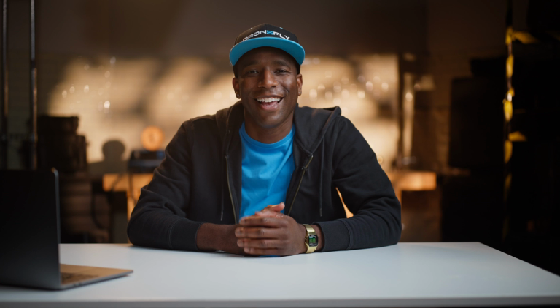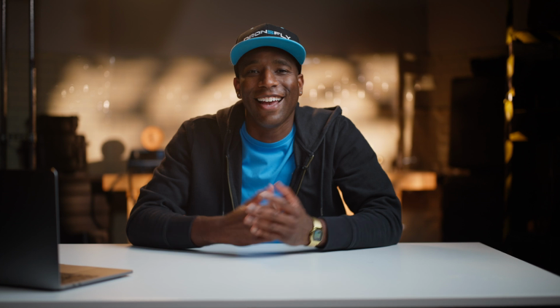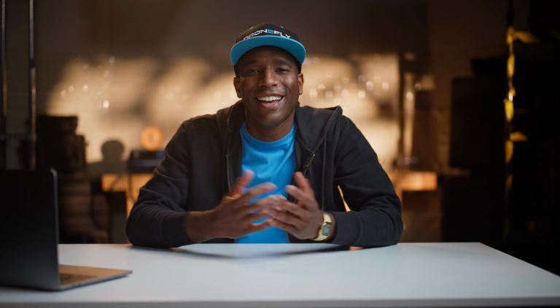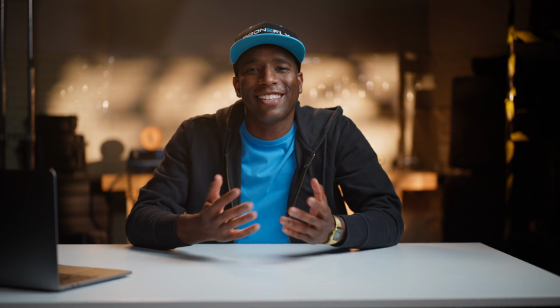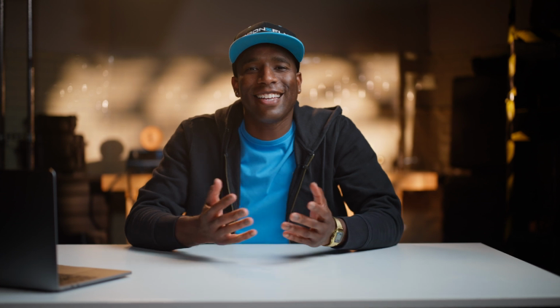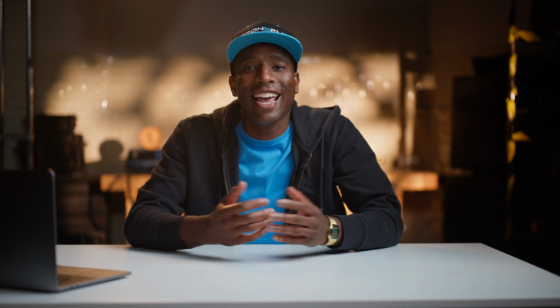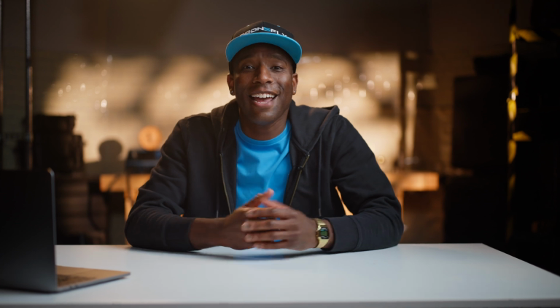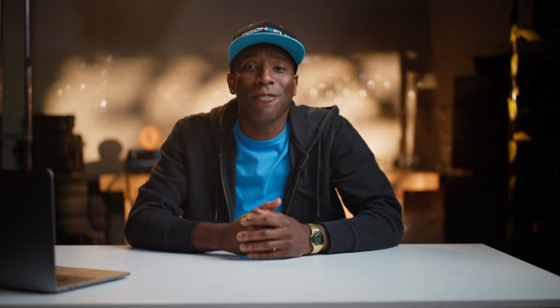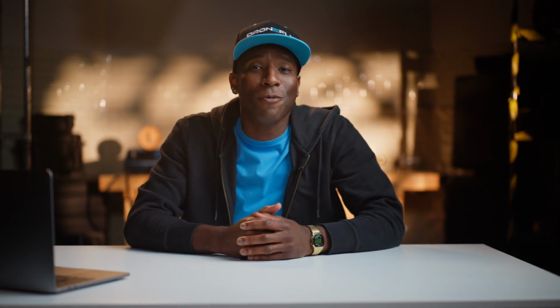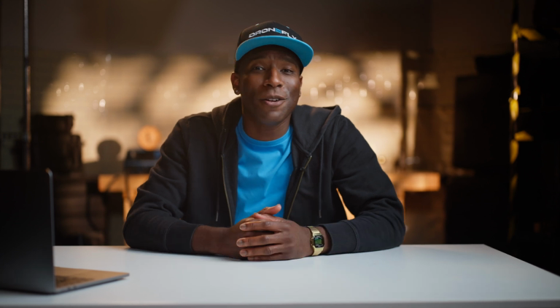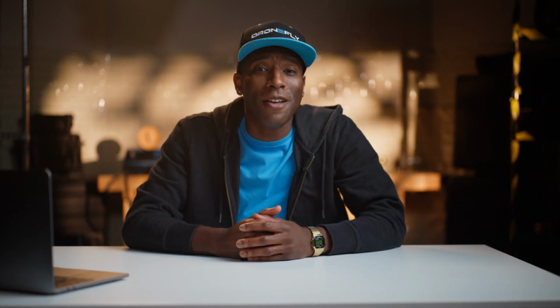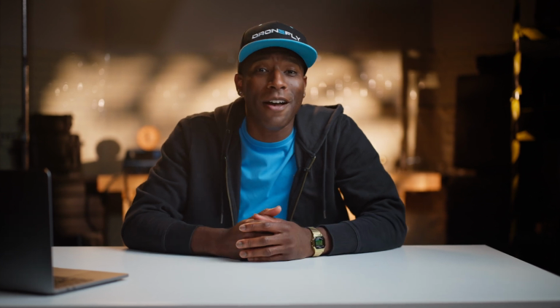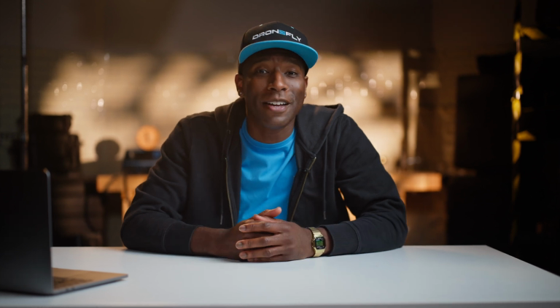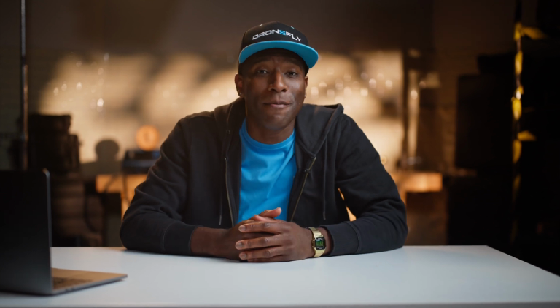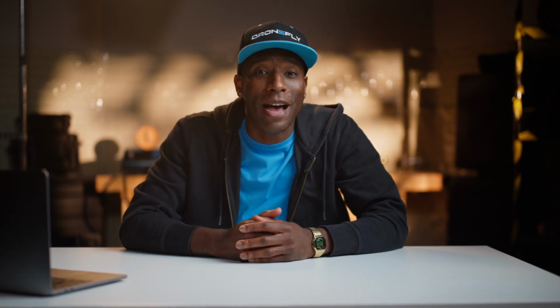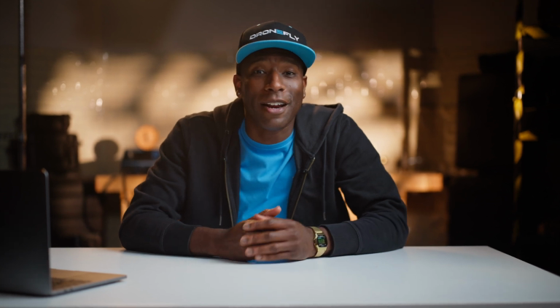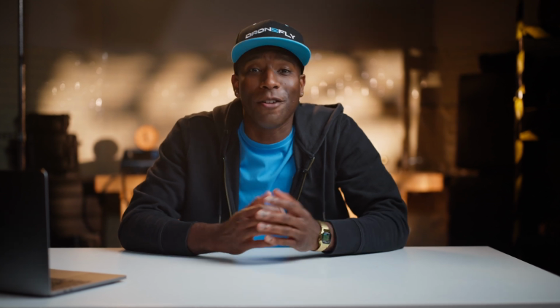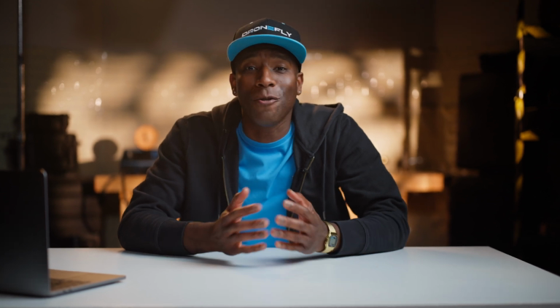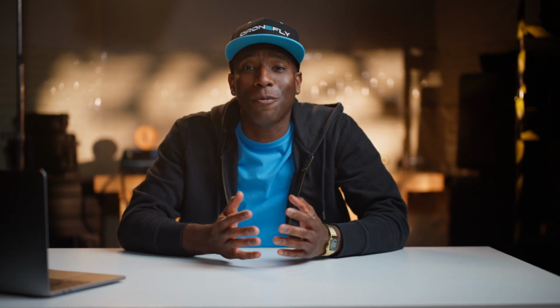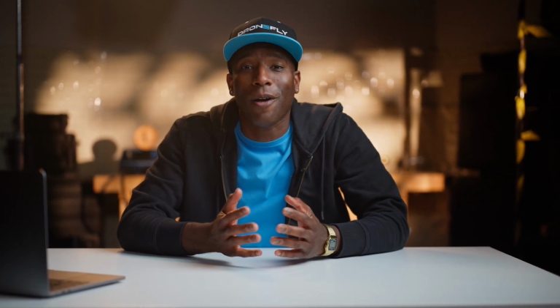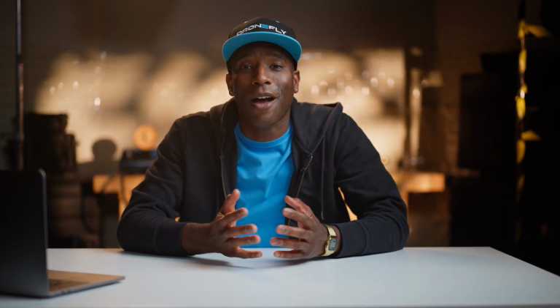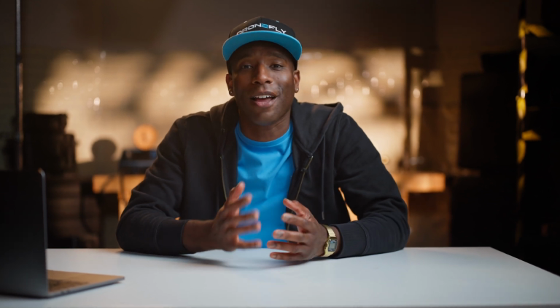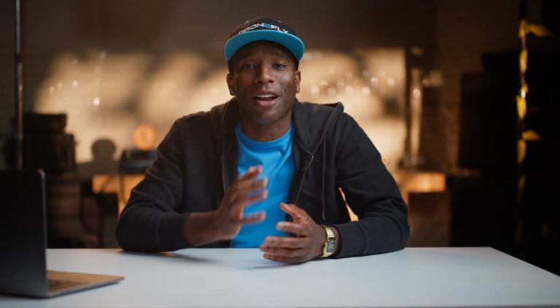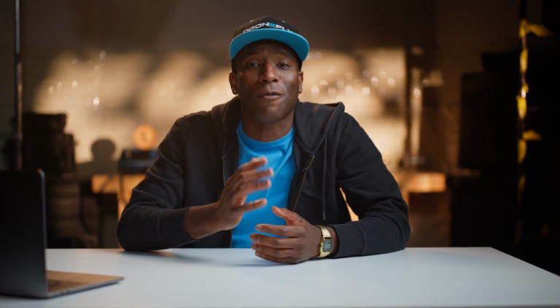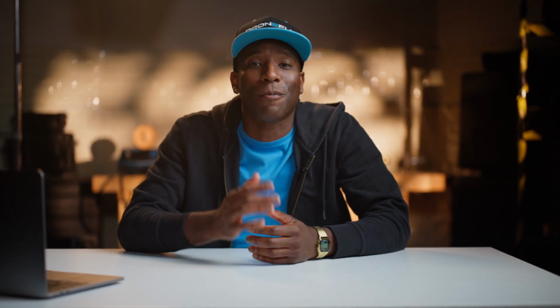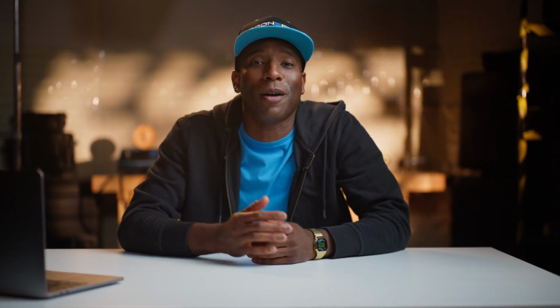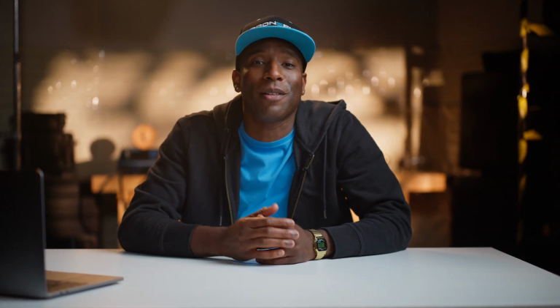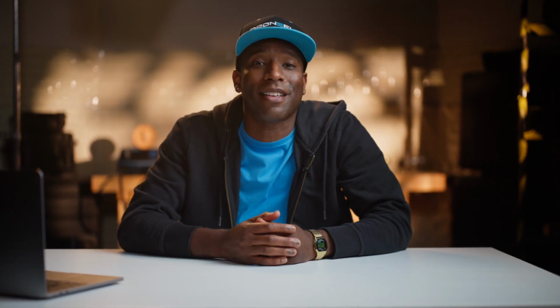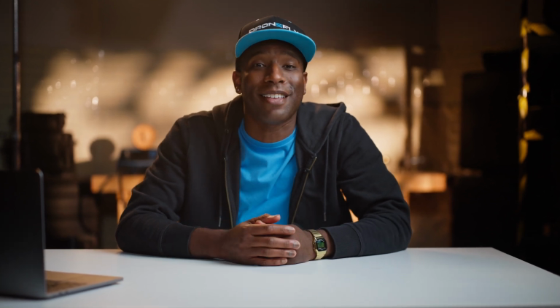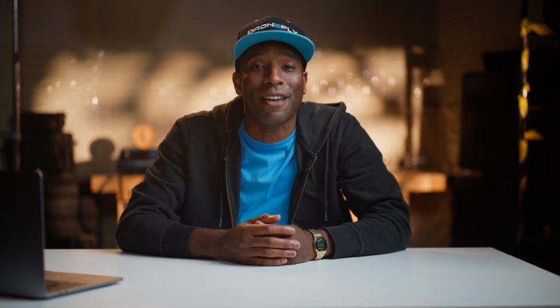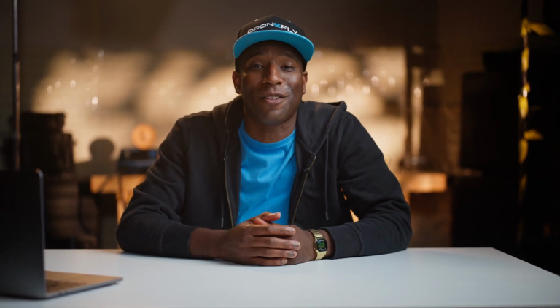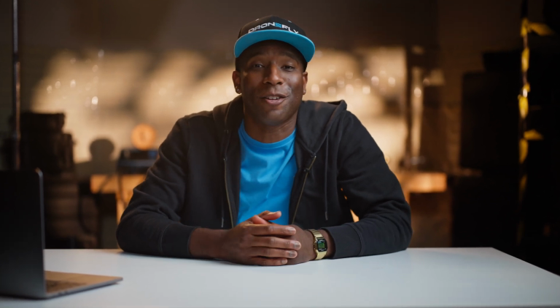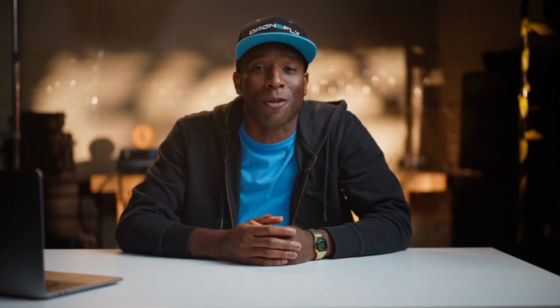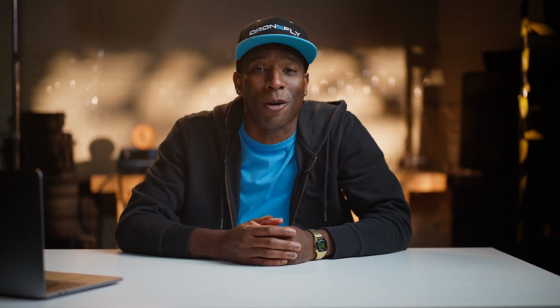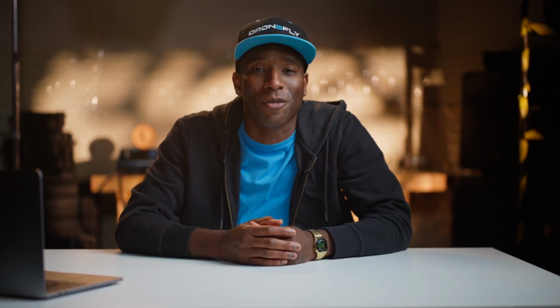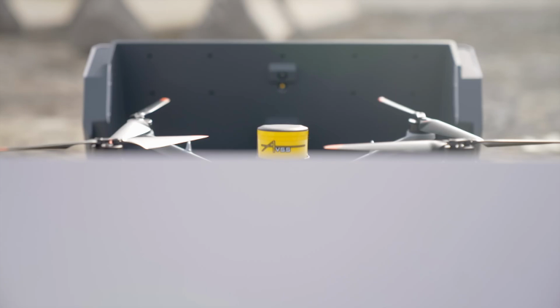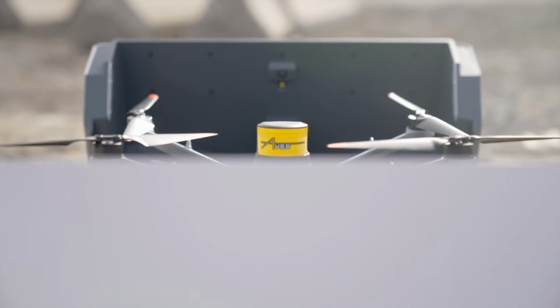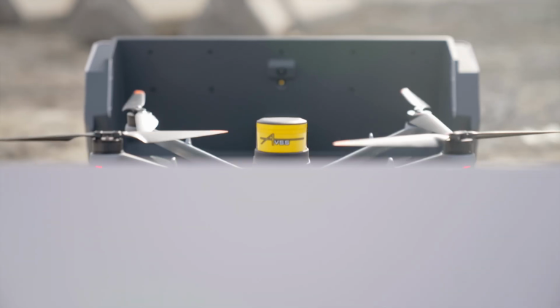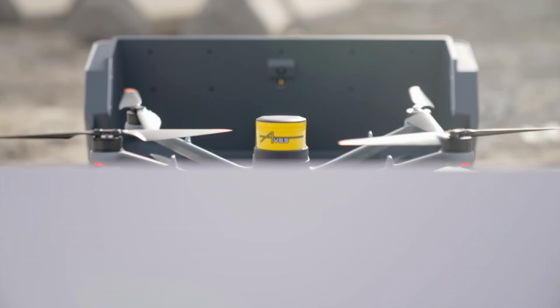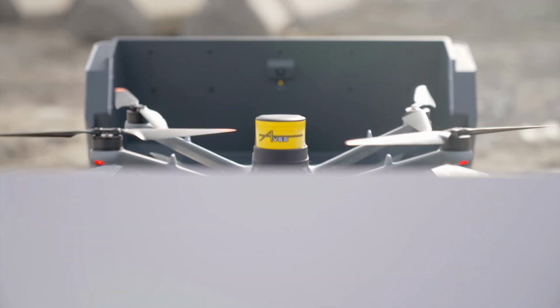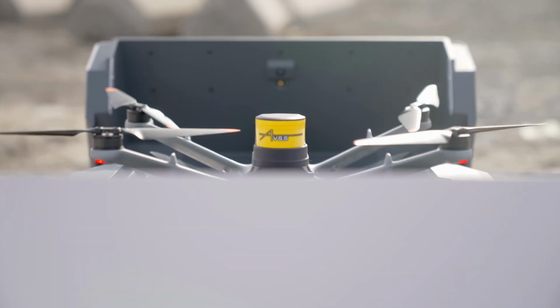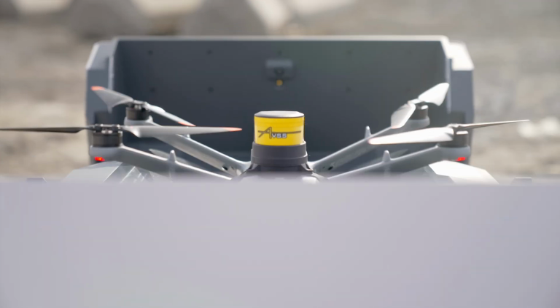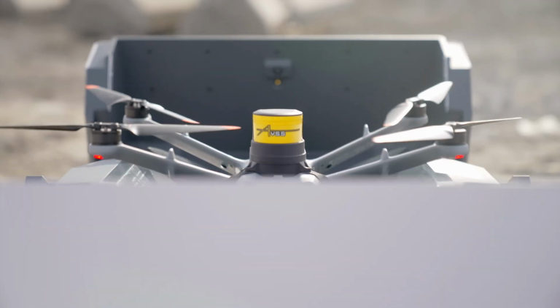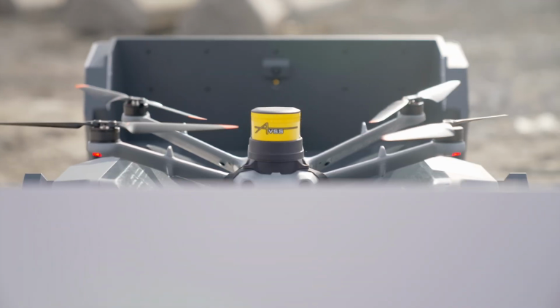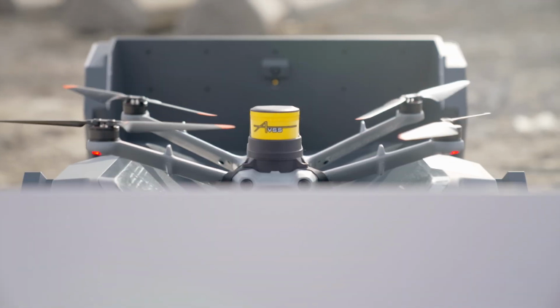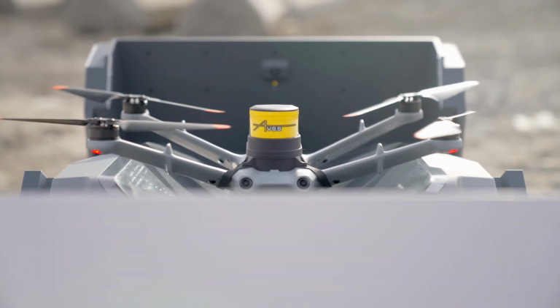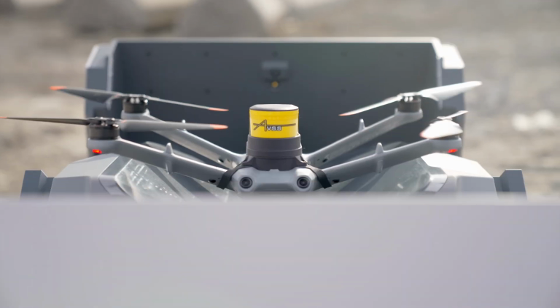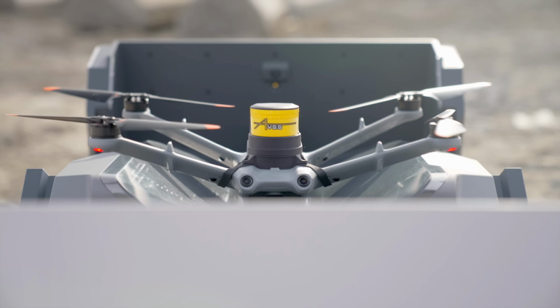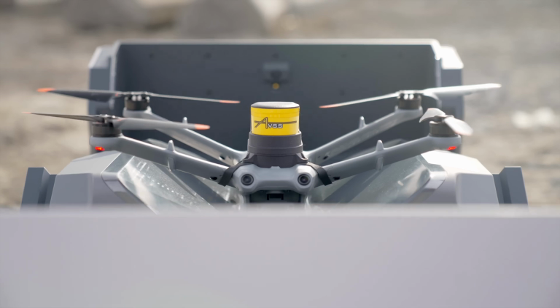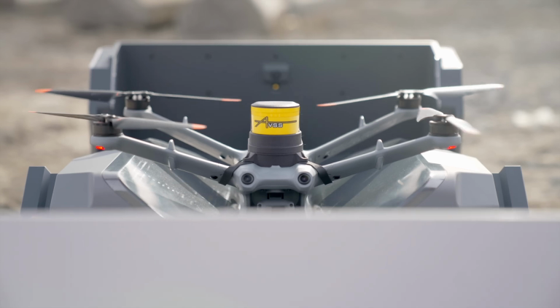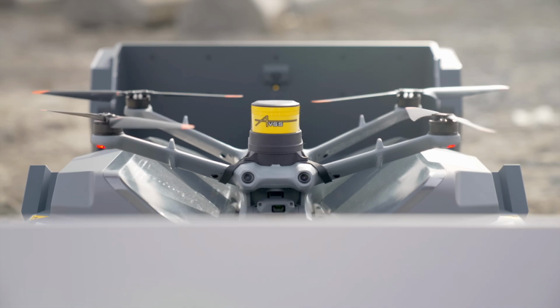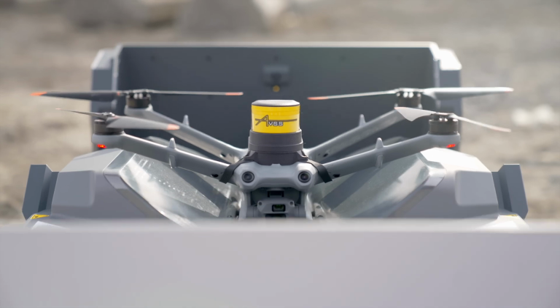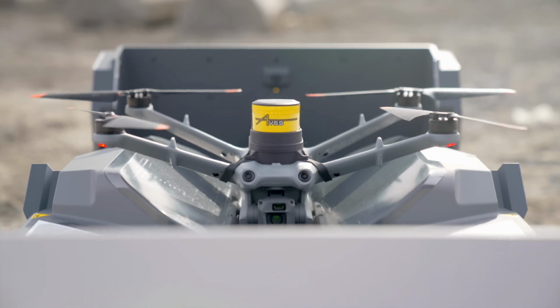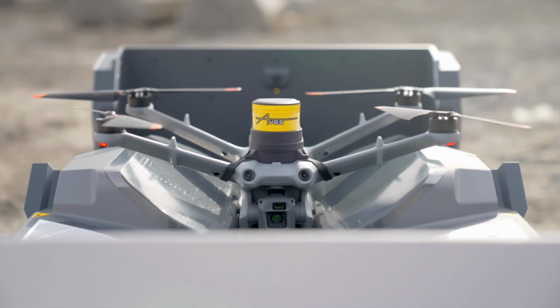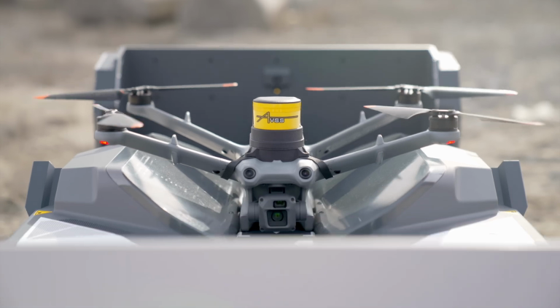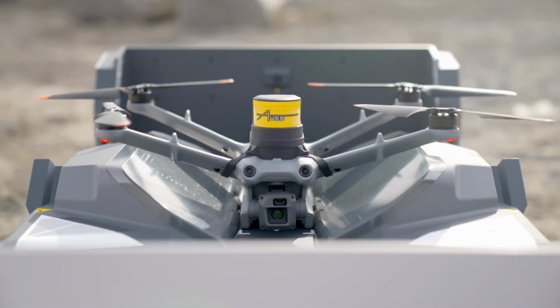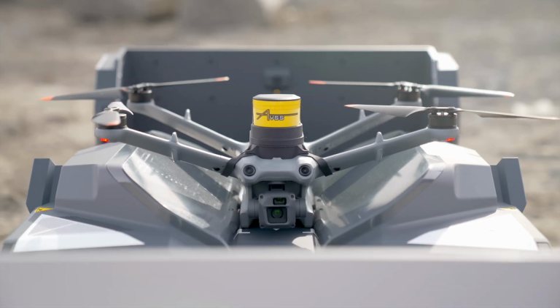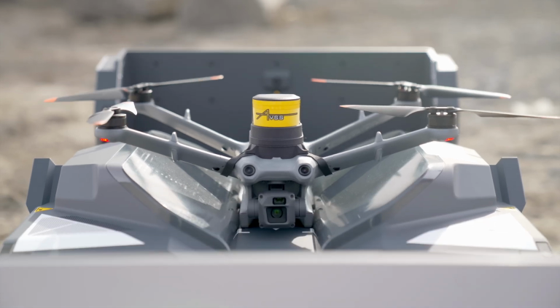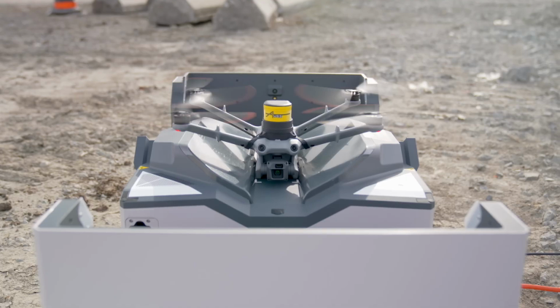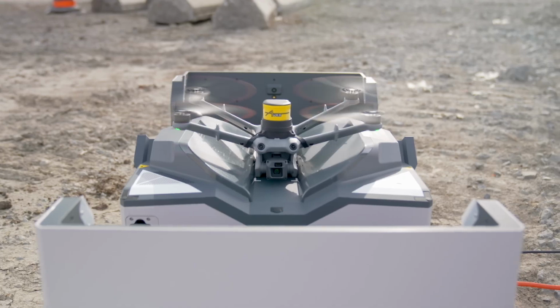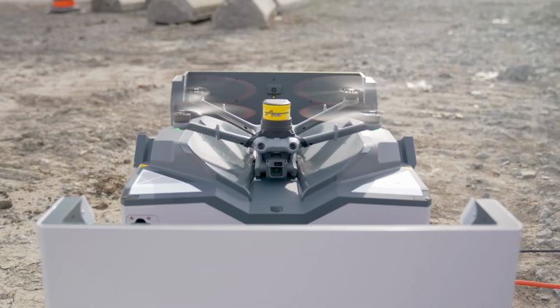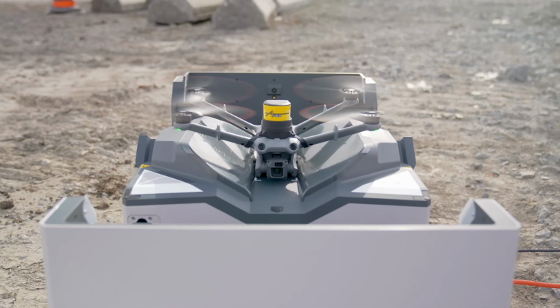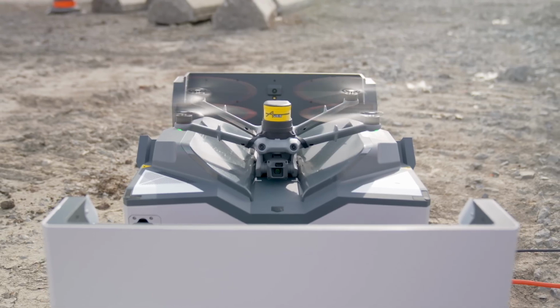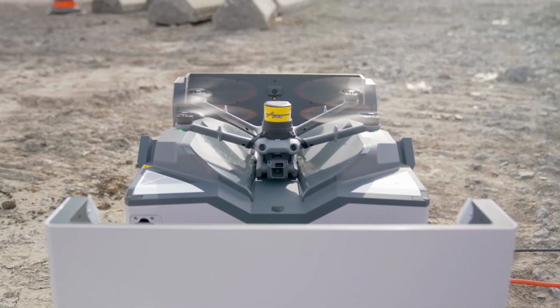Today, we're talking about a new product for public safety drones — the AVSS drone parachute system.